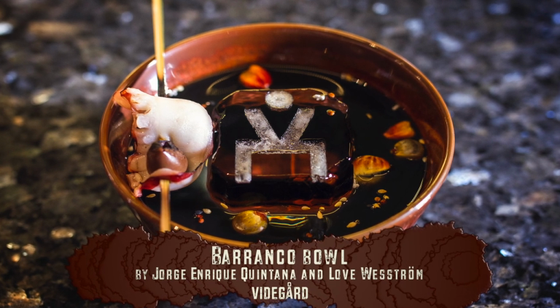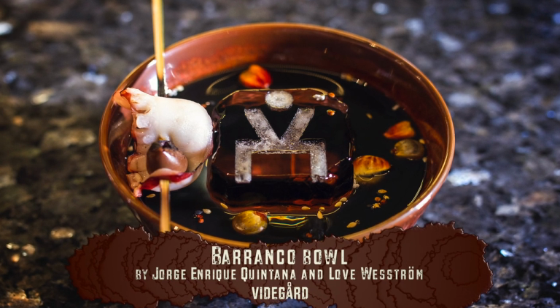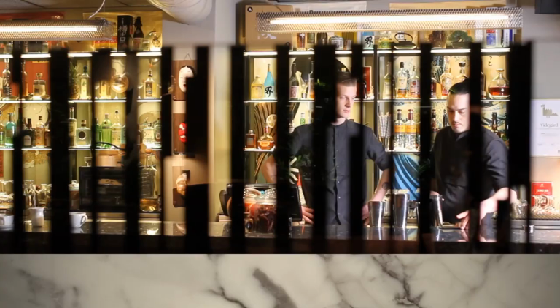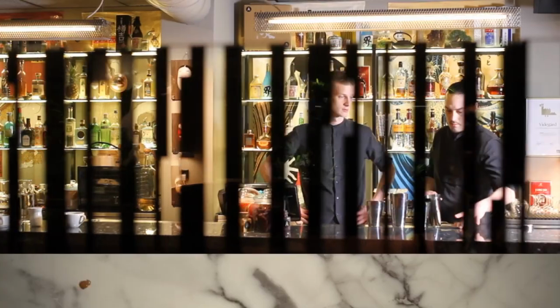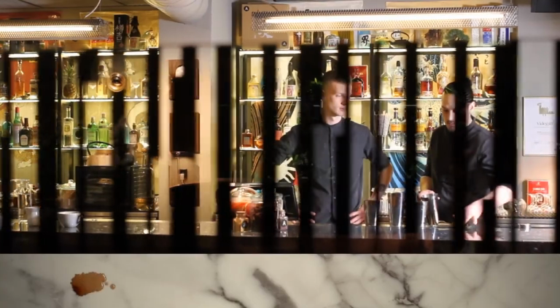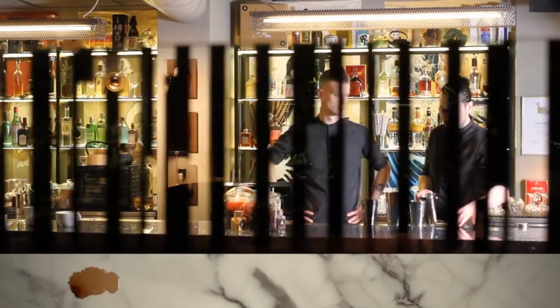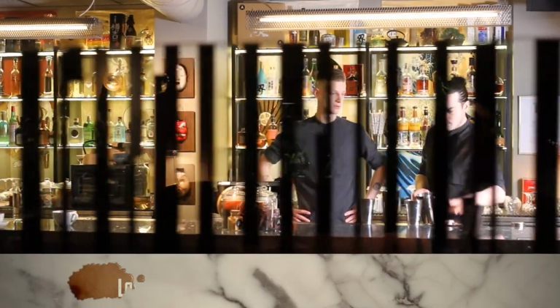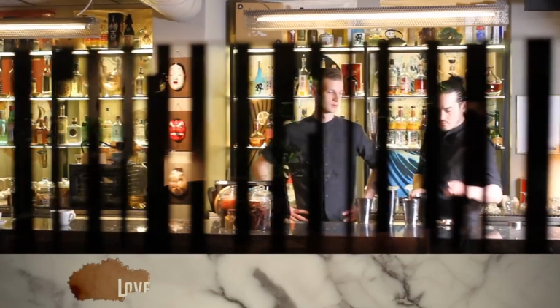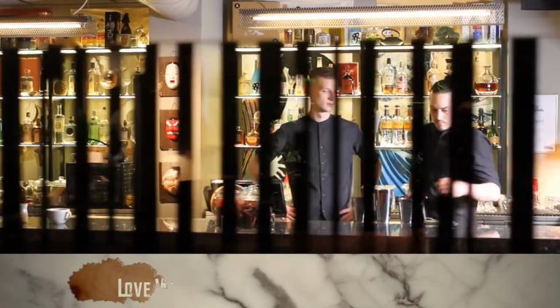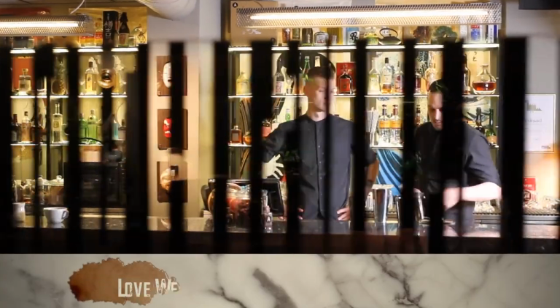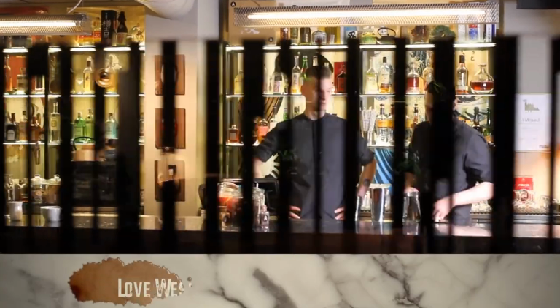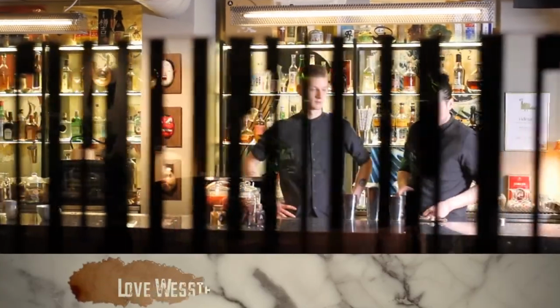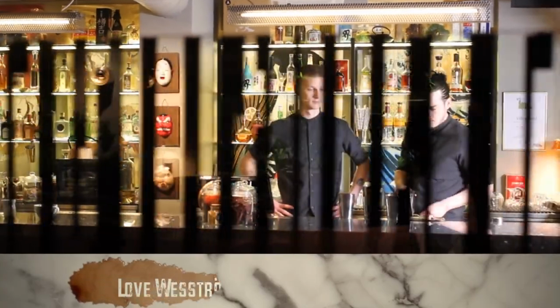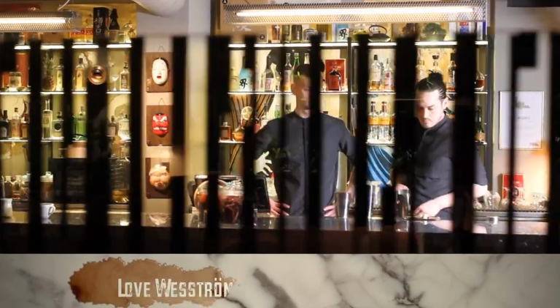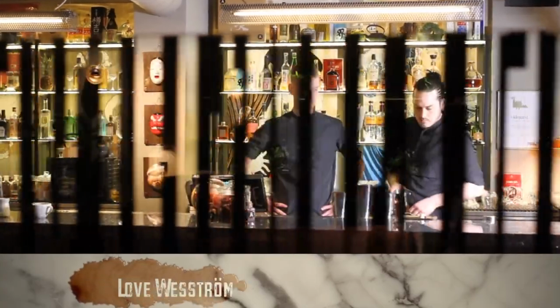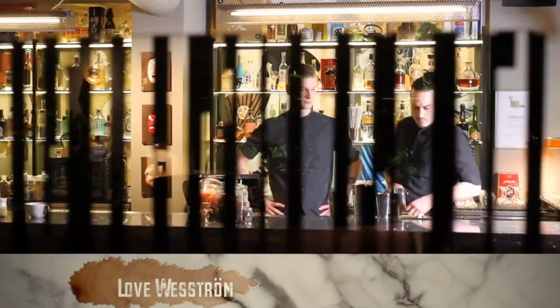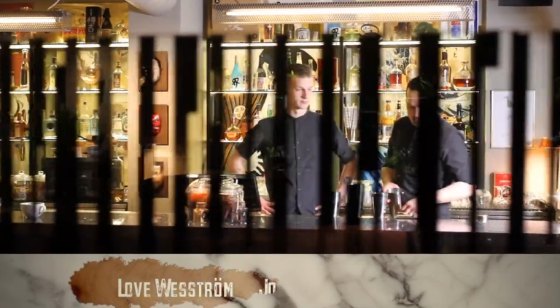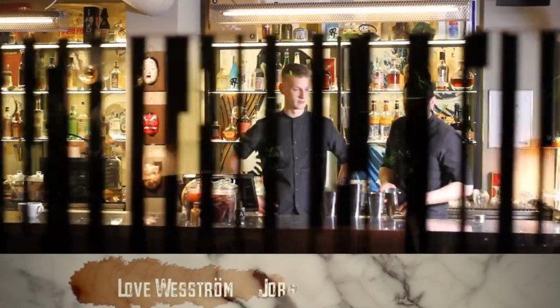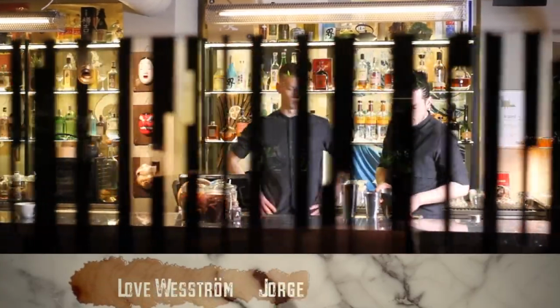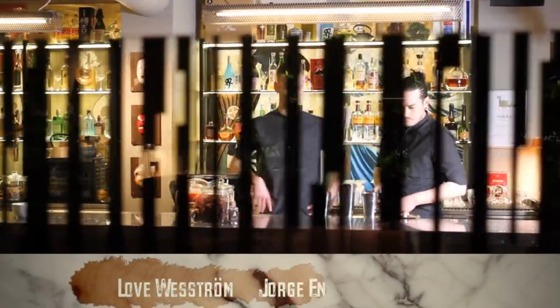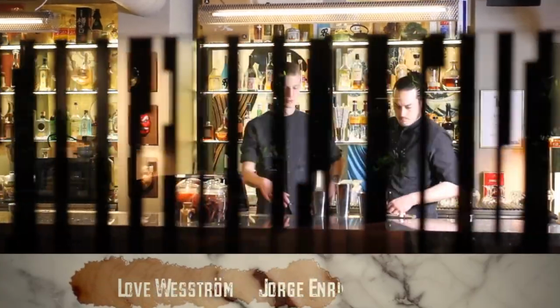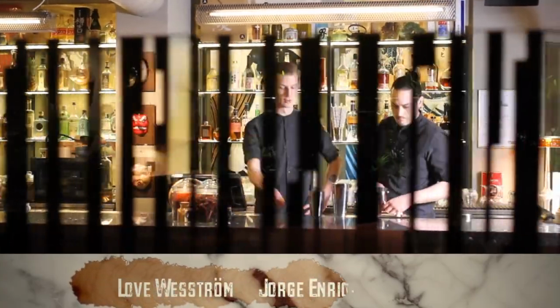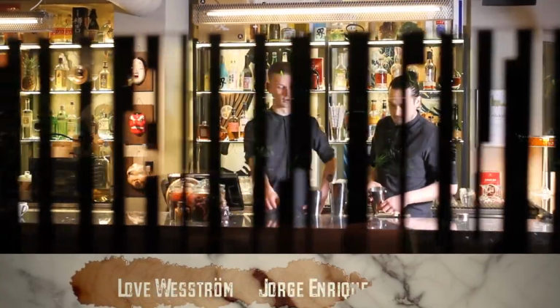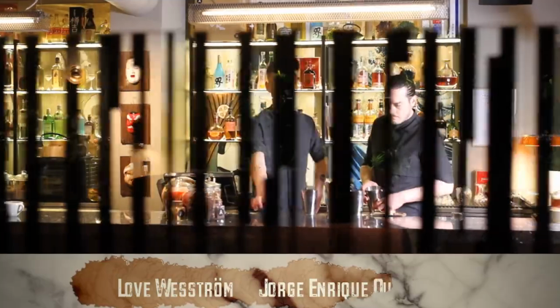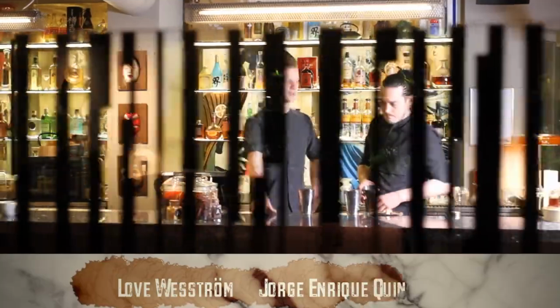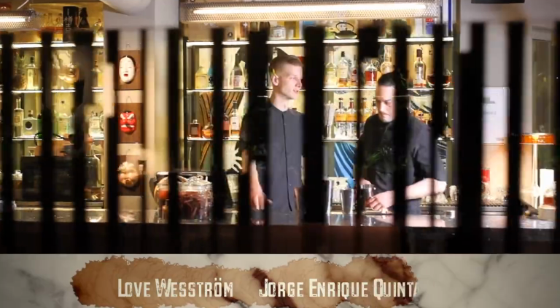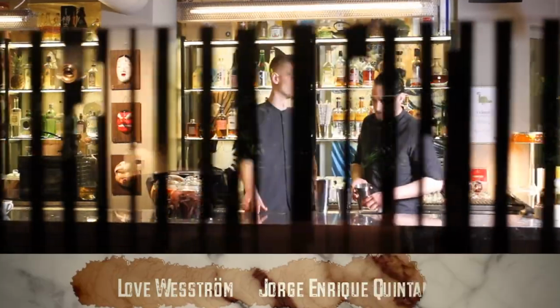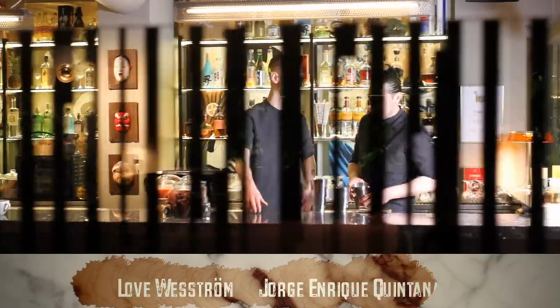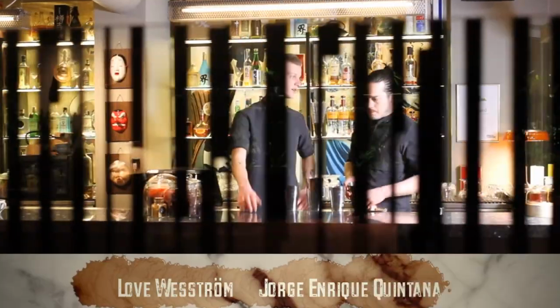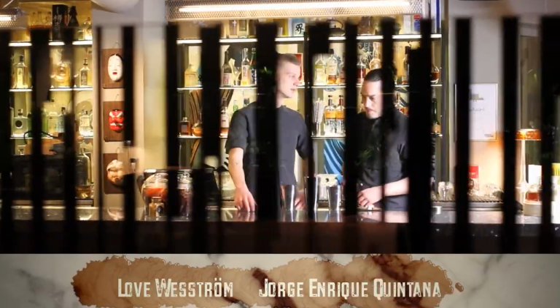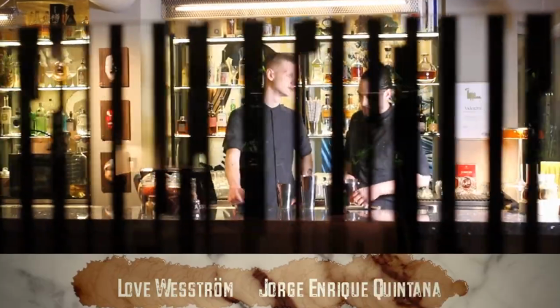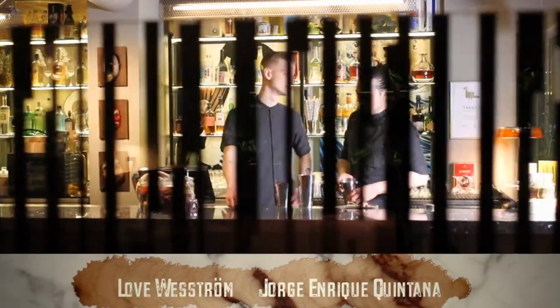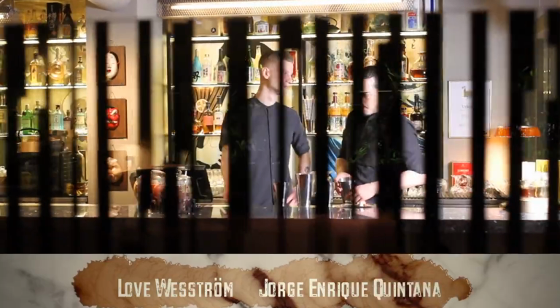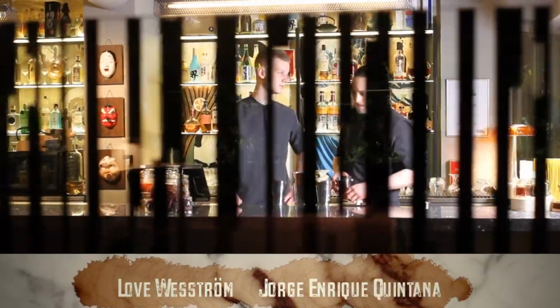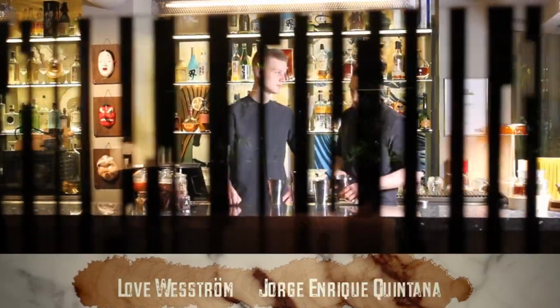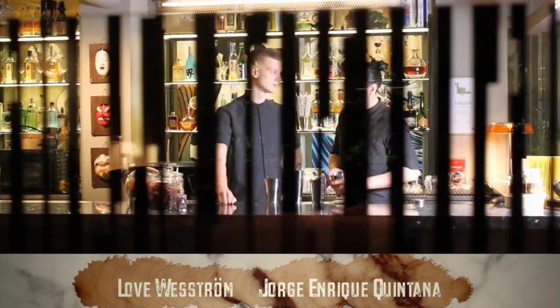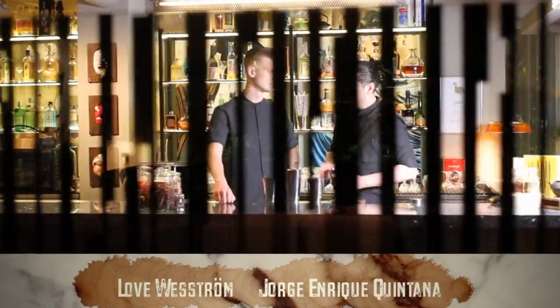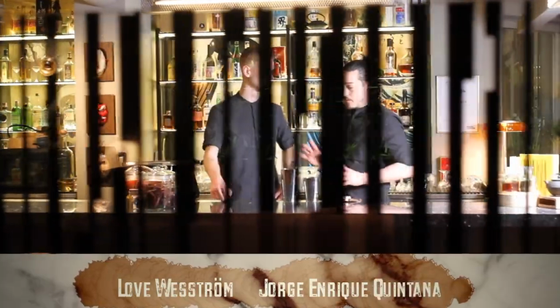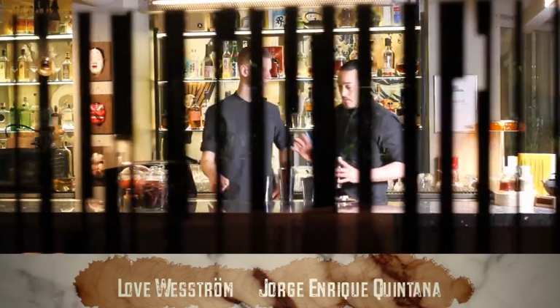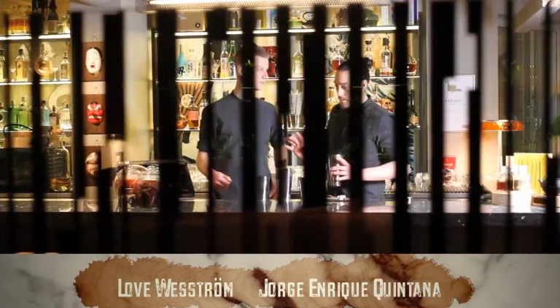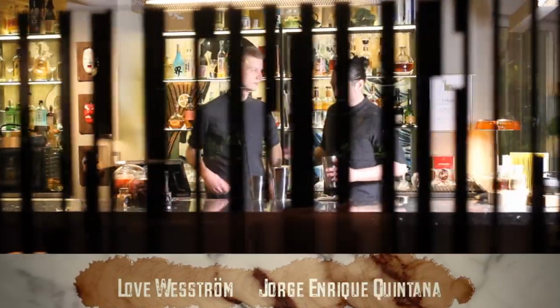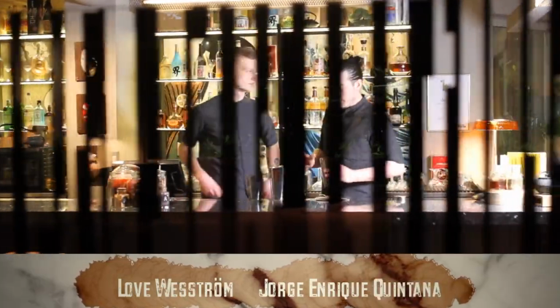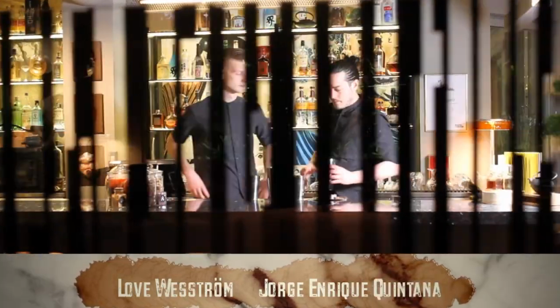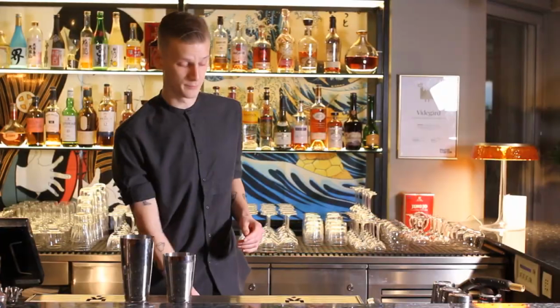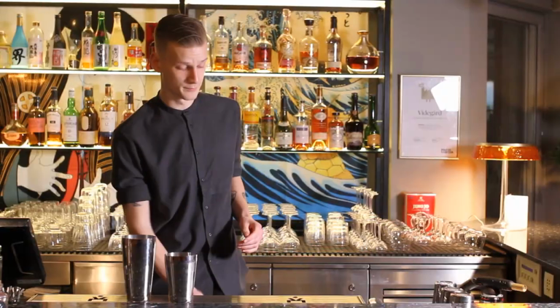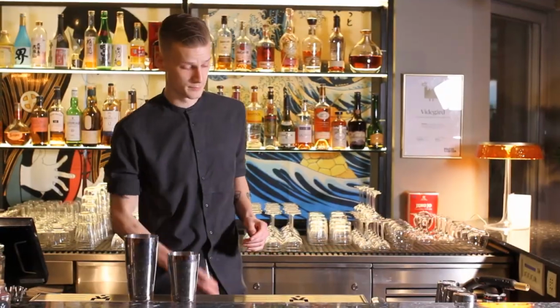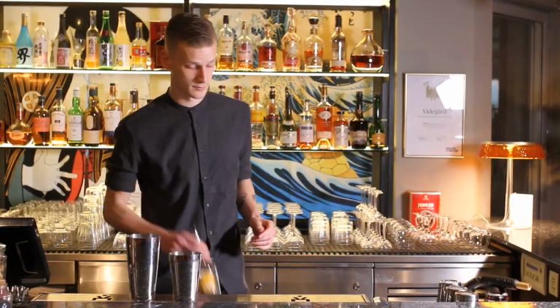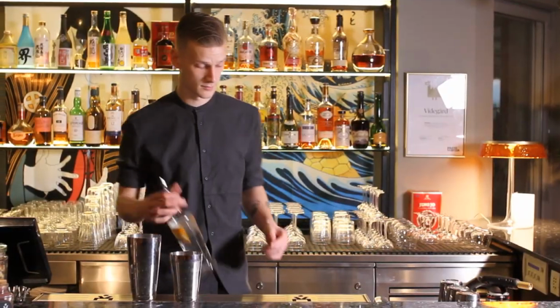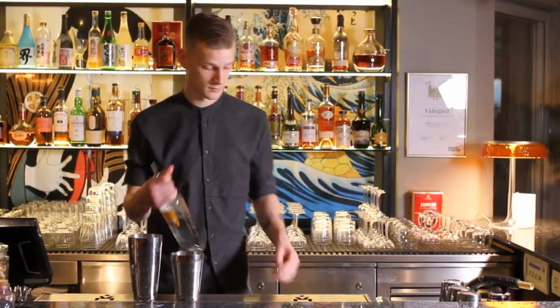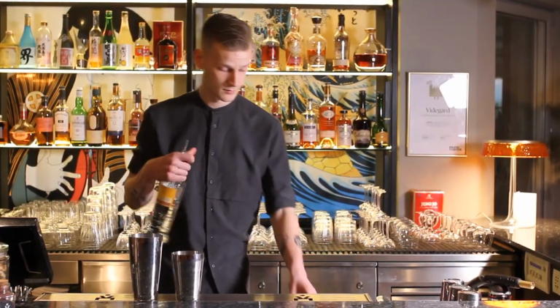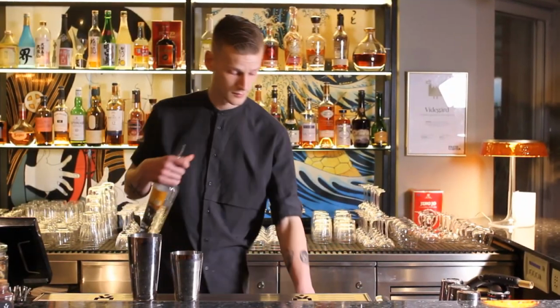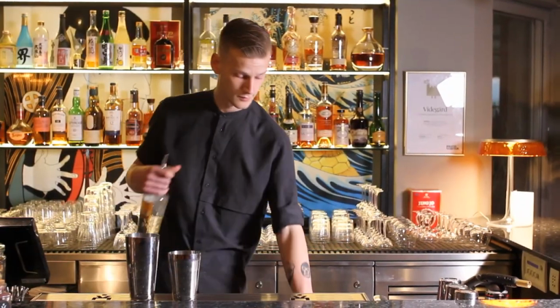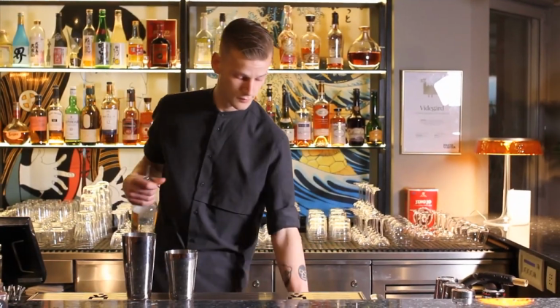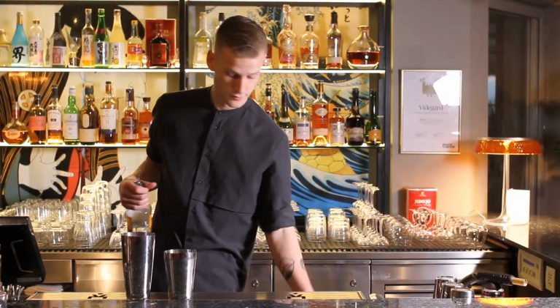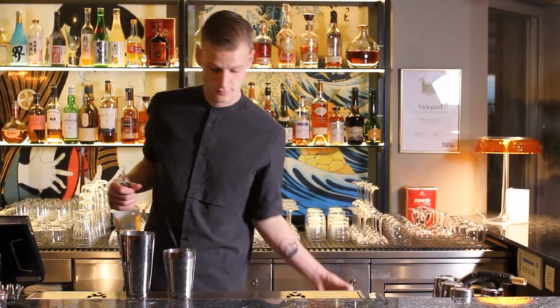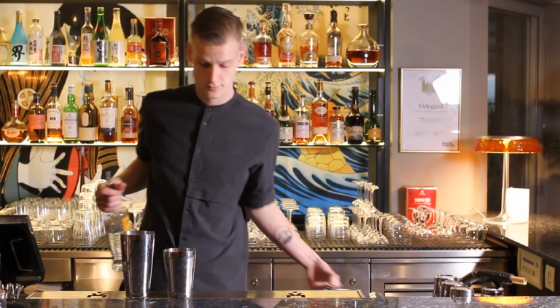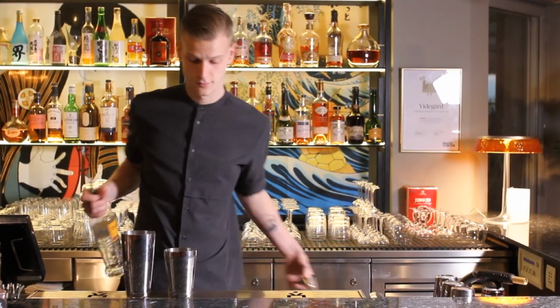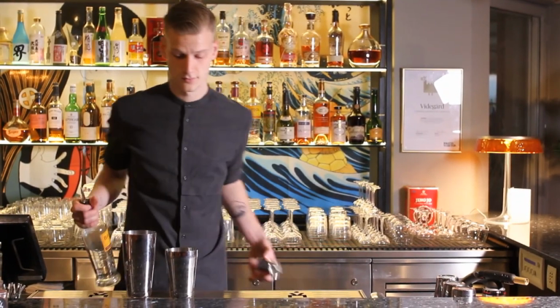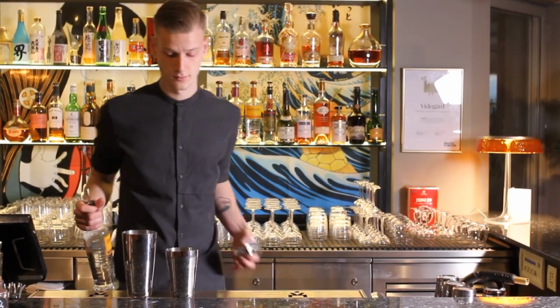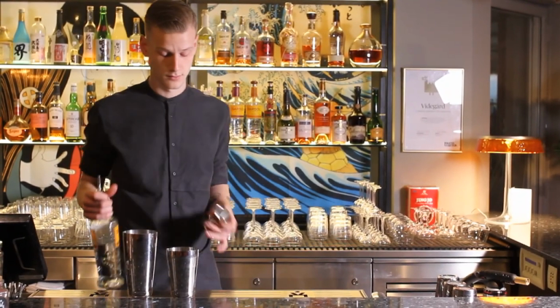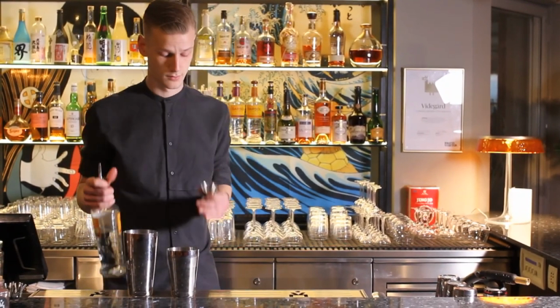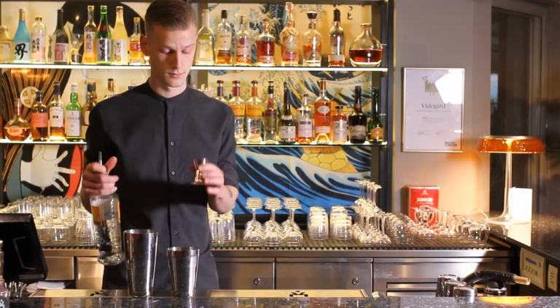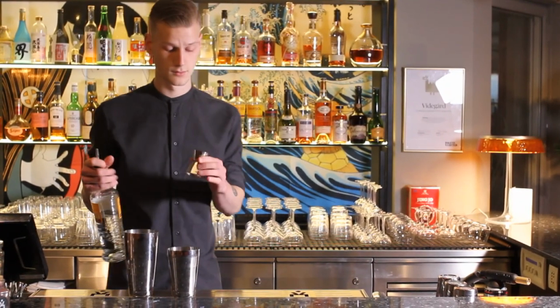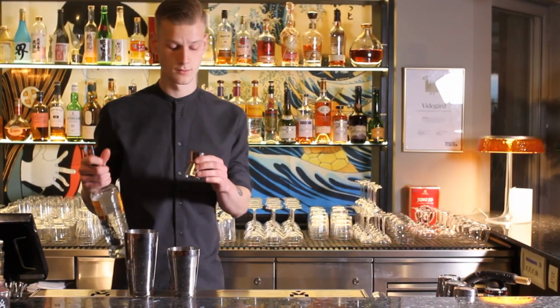Hi, my name is Jorge Enrique Quintana, and I'm the bar manager at restaurant Videgot. My name is Lube Vestran, and I'm working as the bartender.